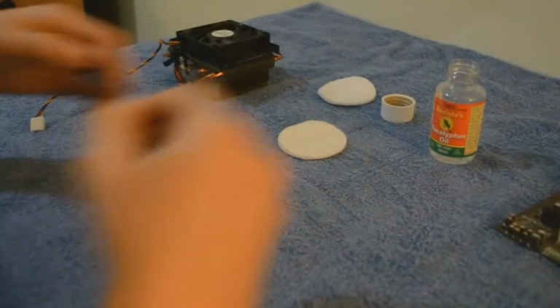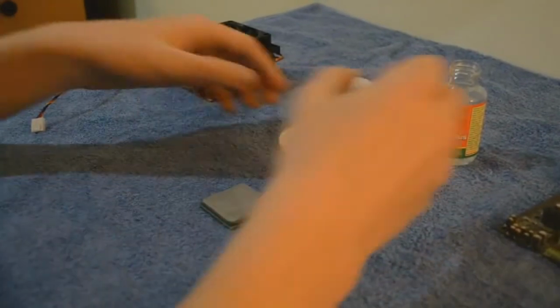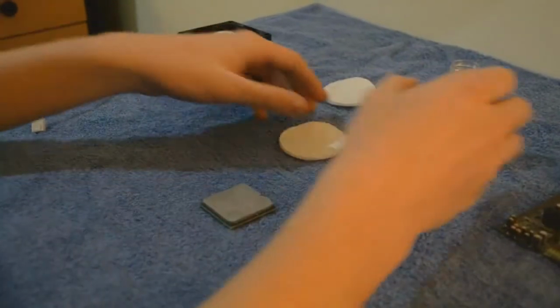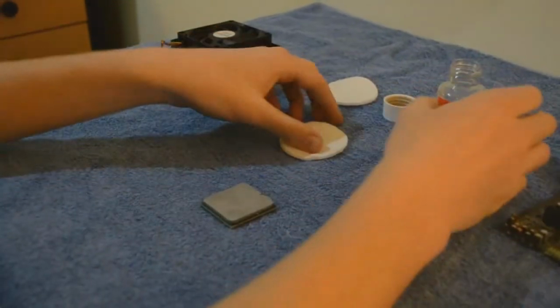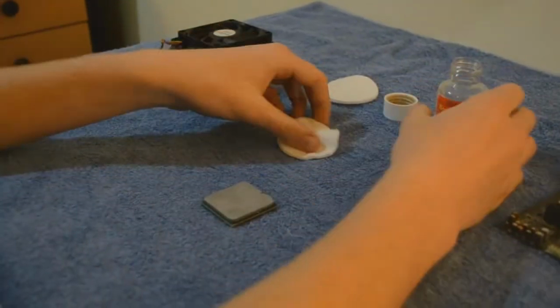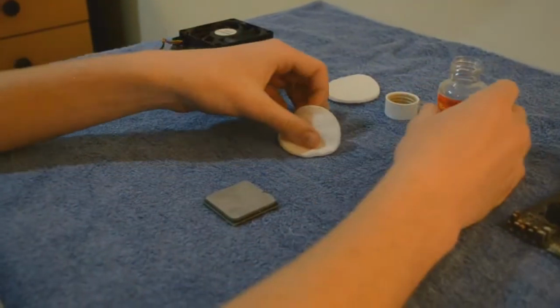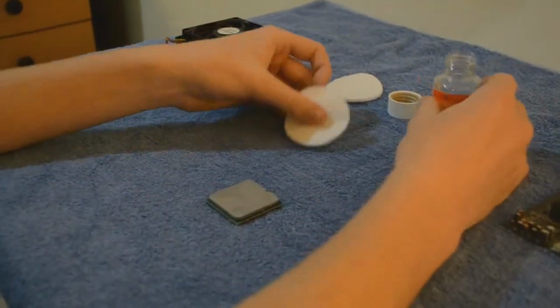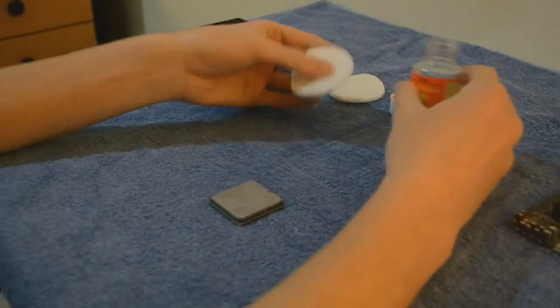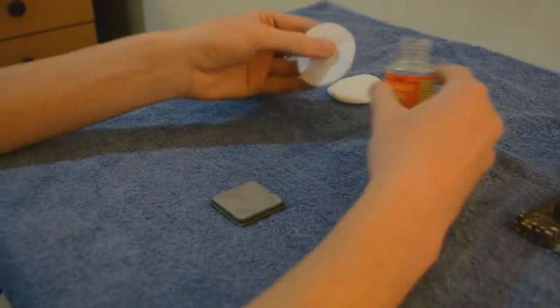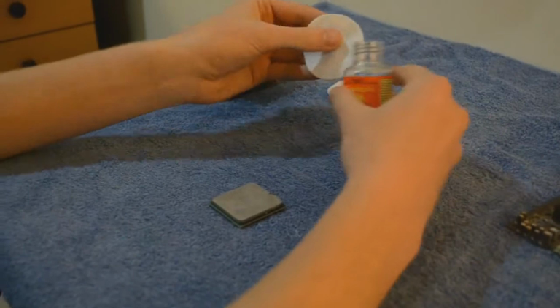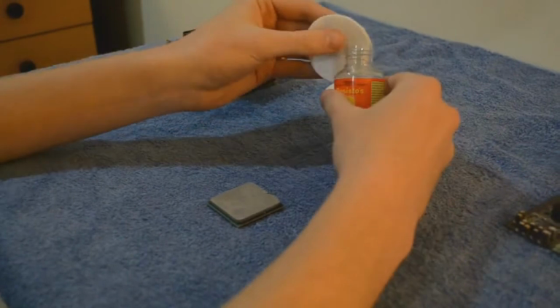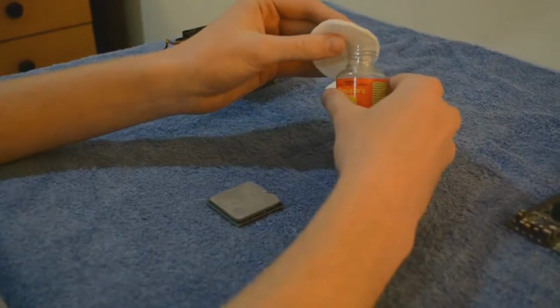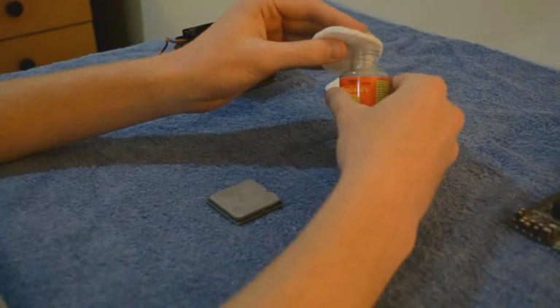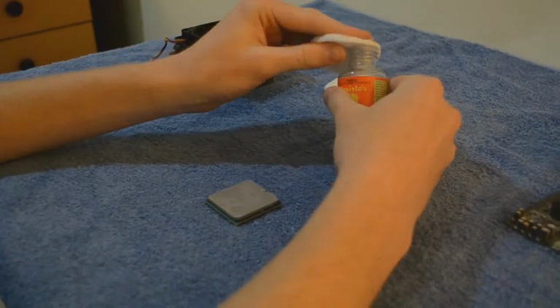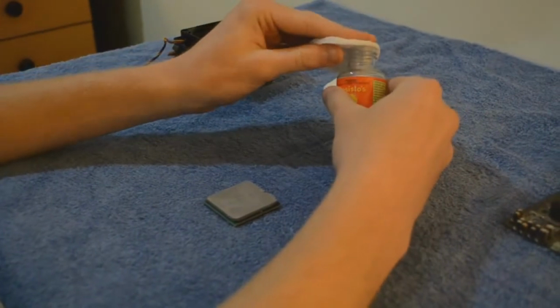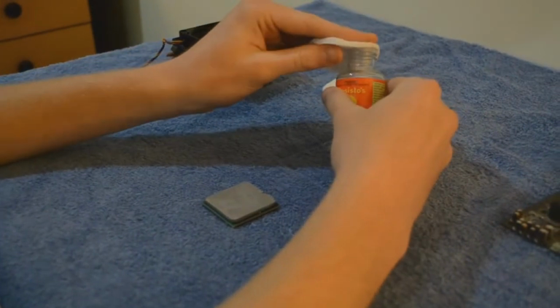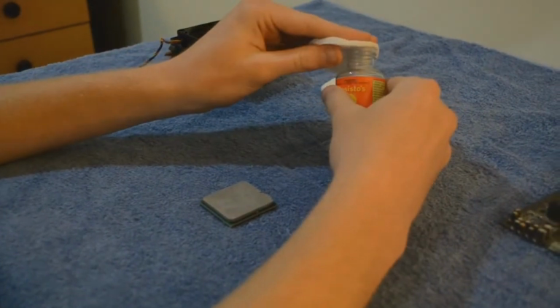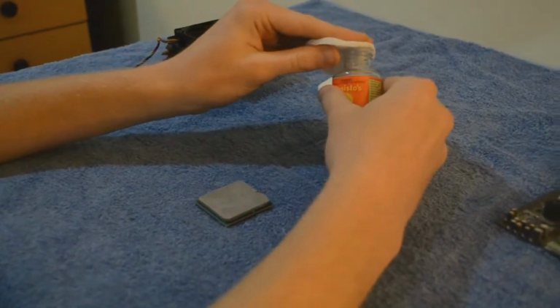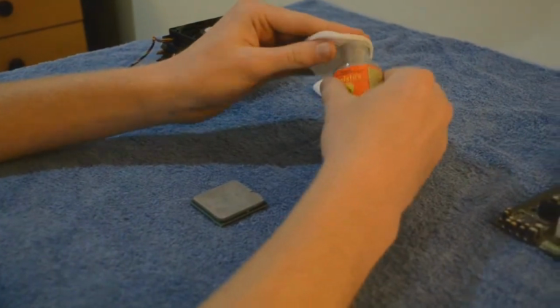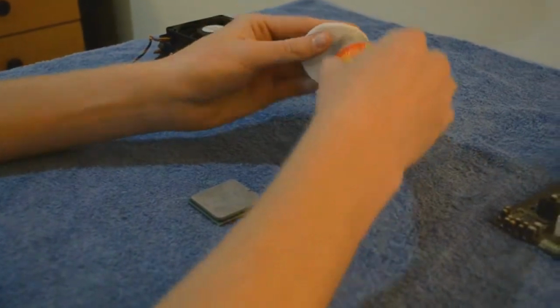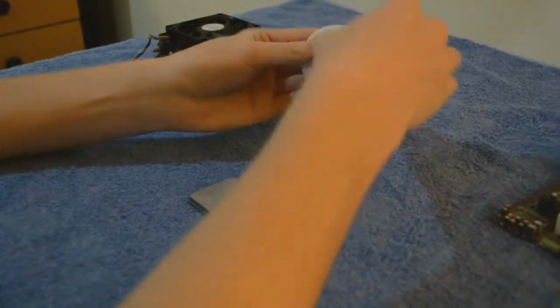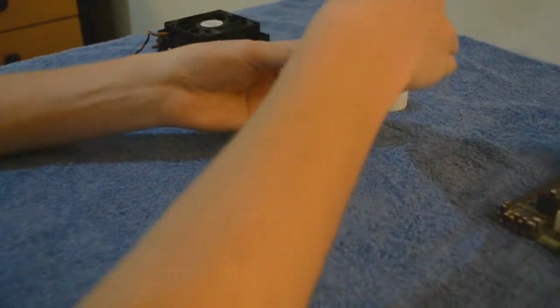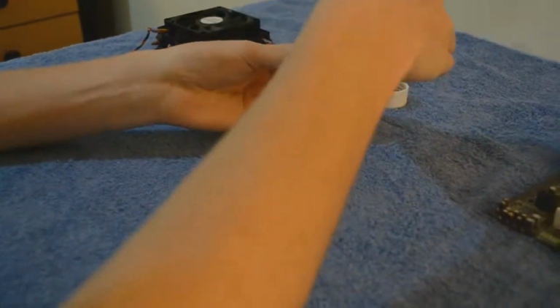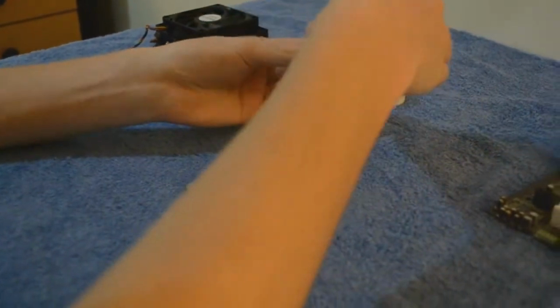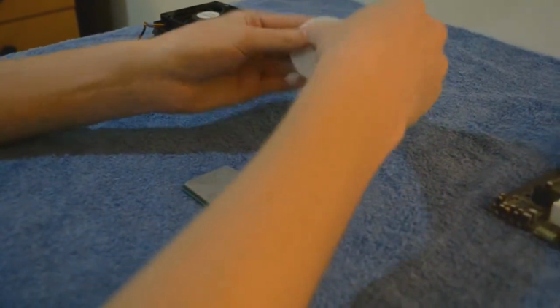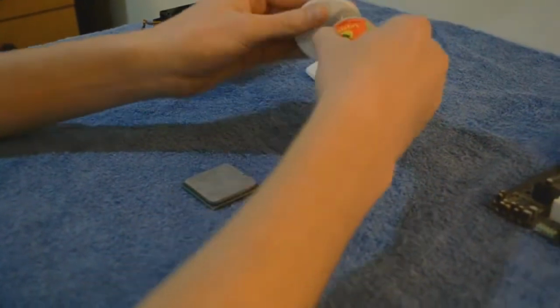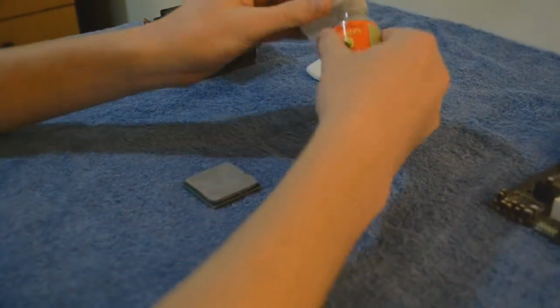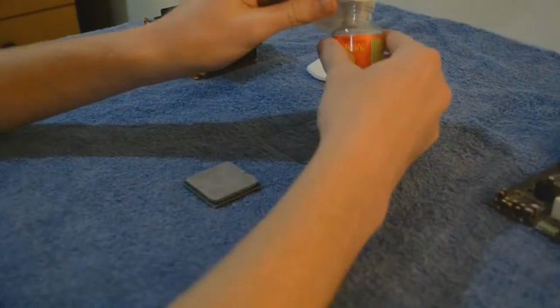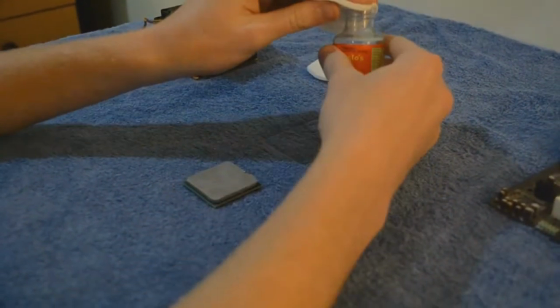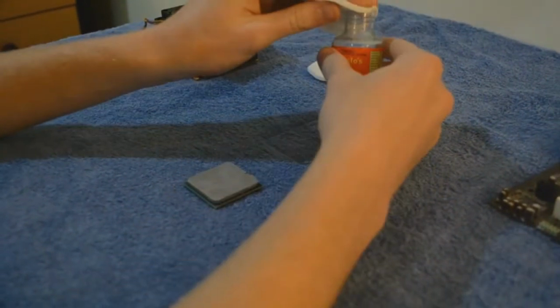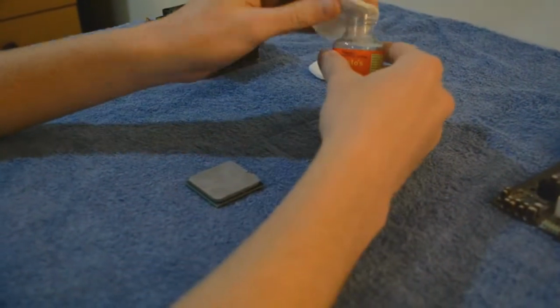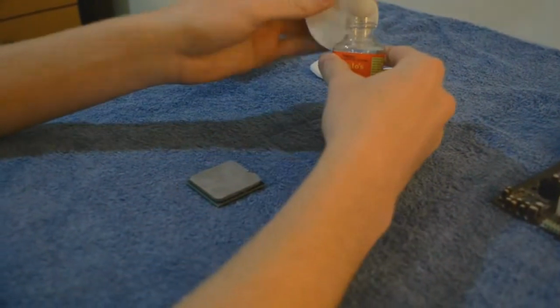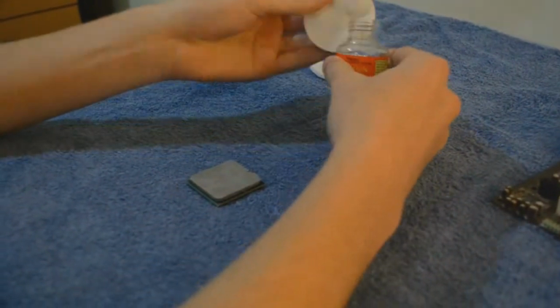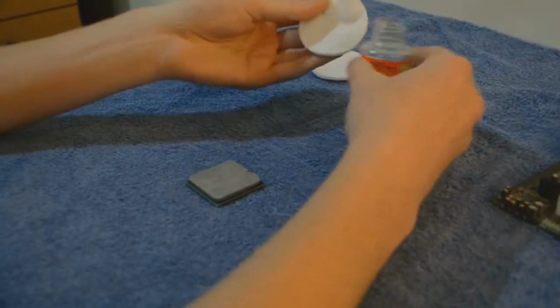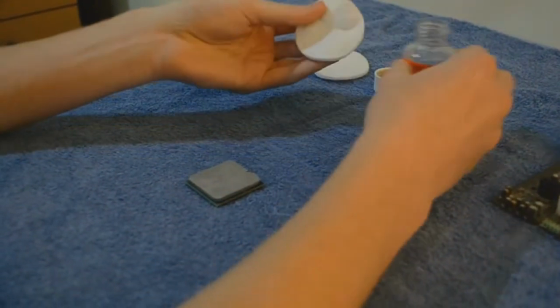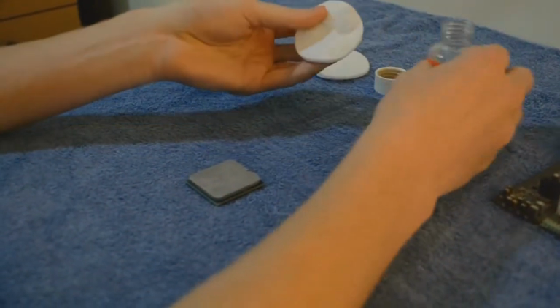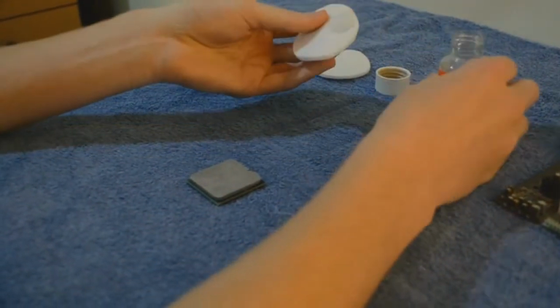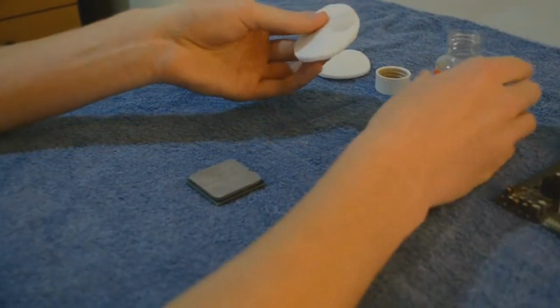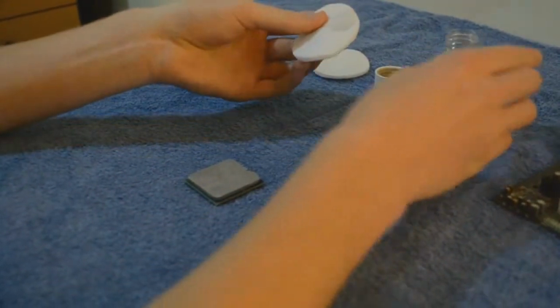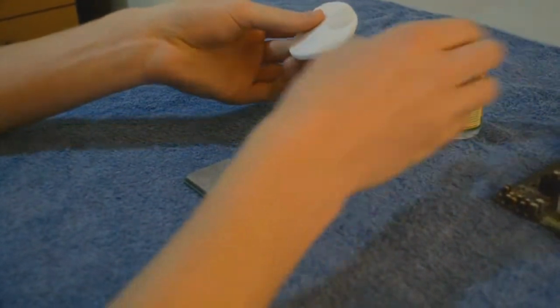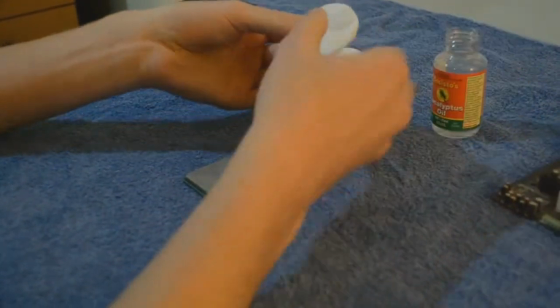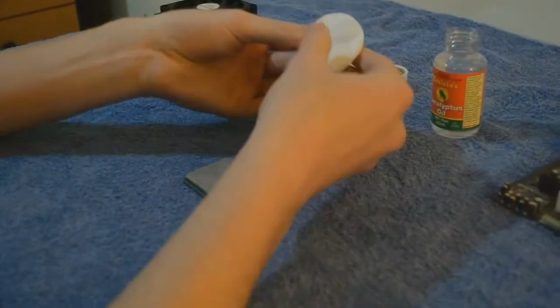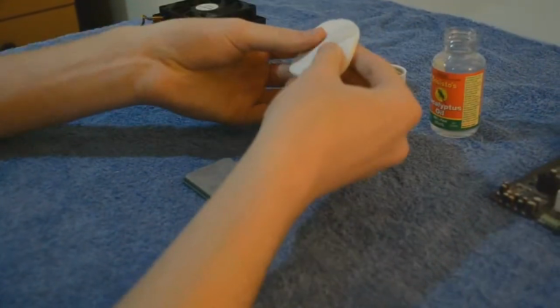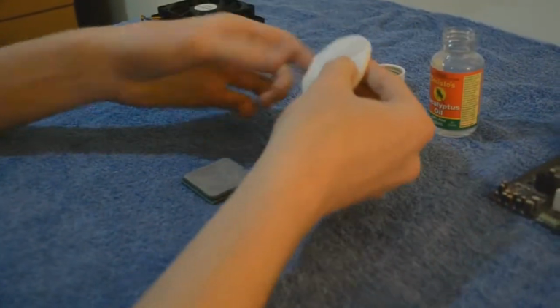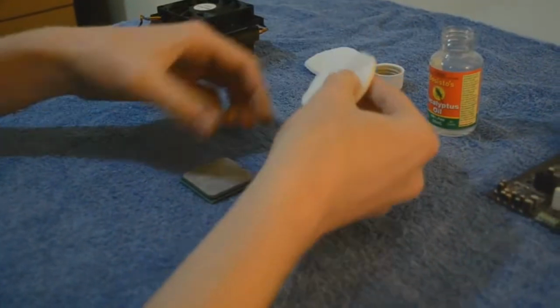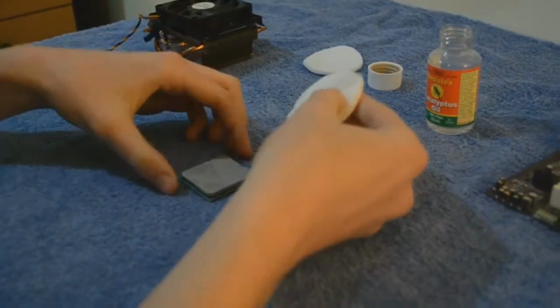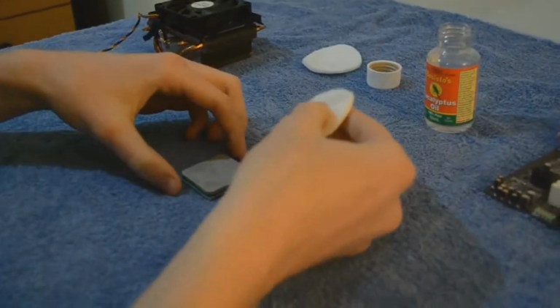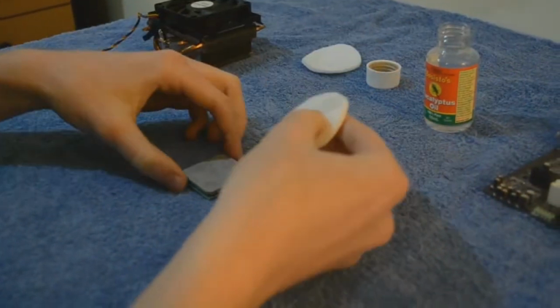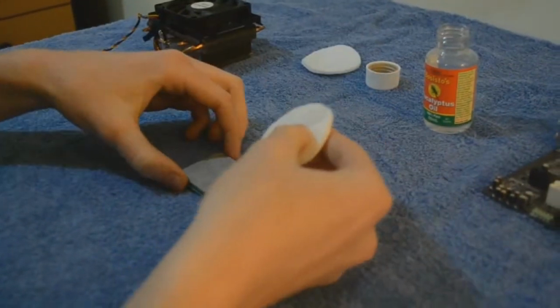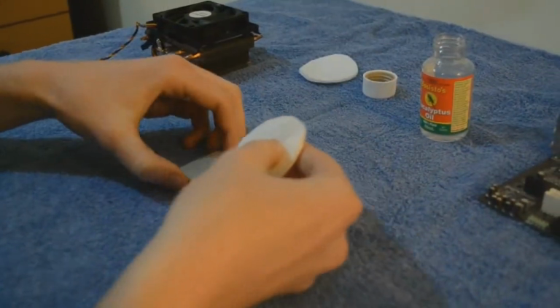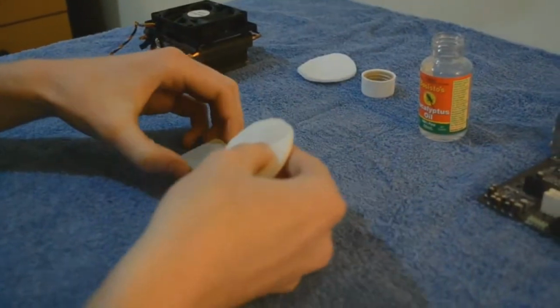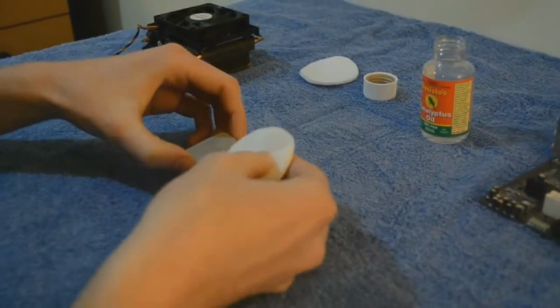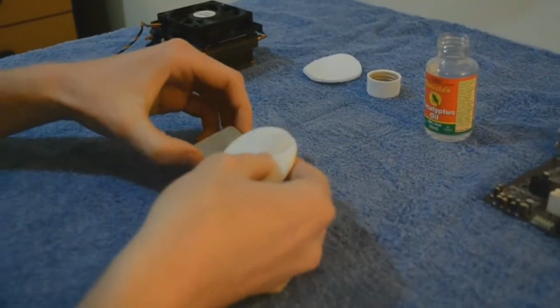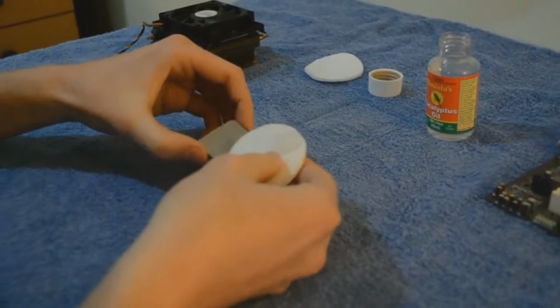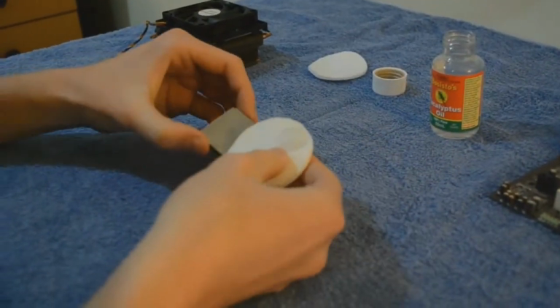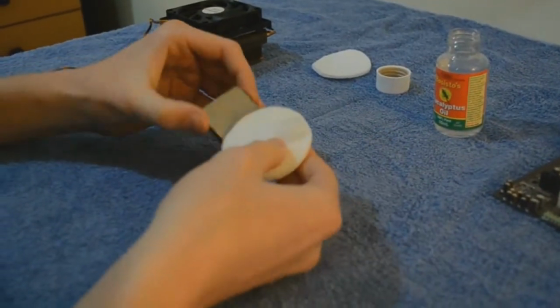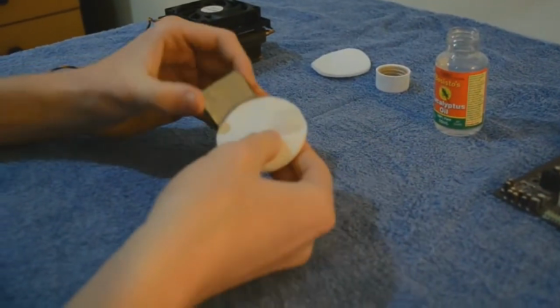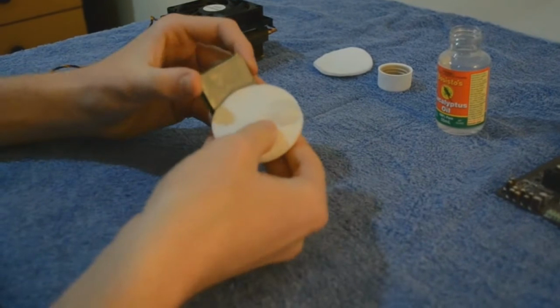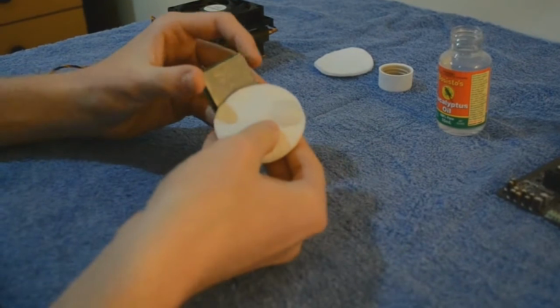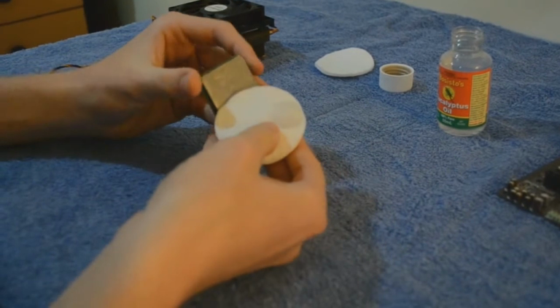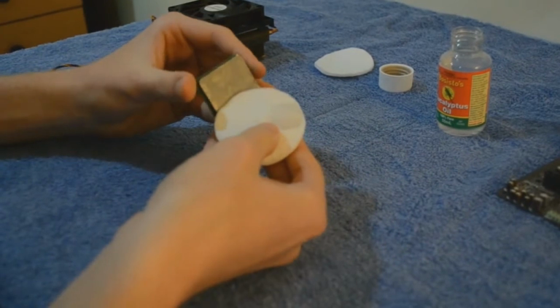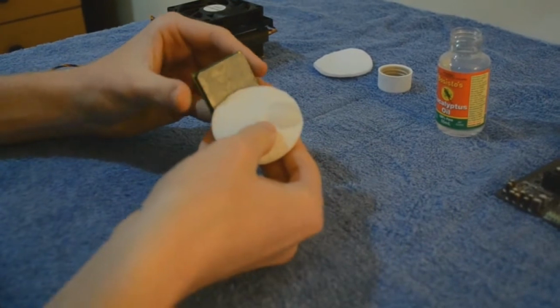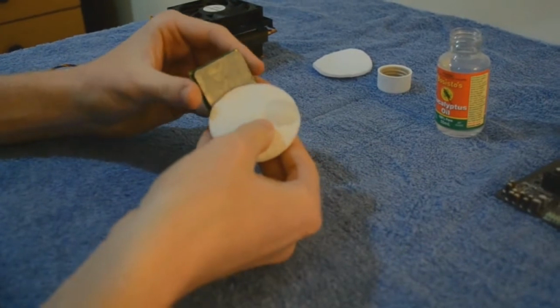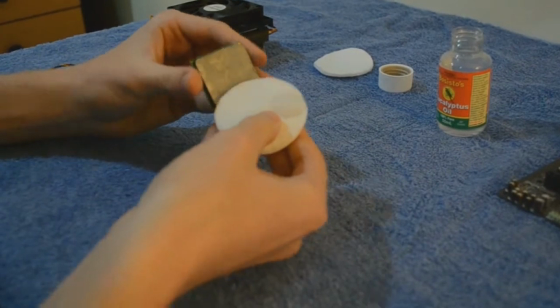When cleaning away old thermal paste, make sure not to touch the pins on the bottom face of the CPU, as this may cause permanent damage.